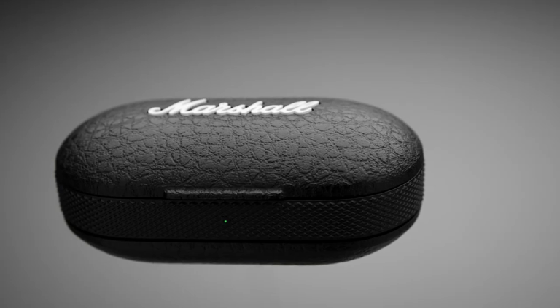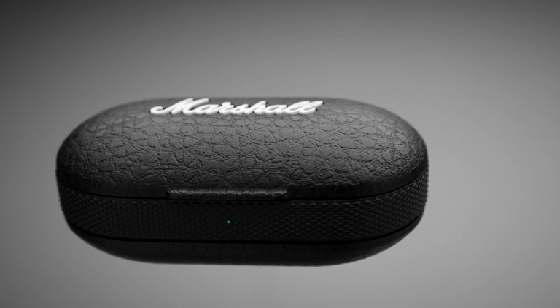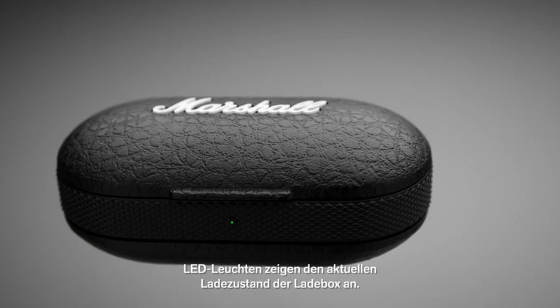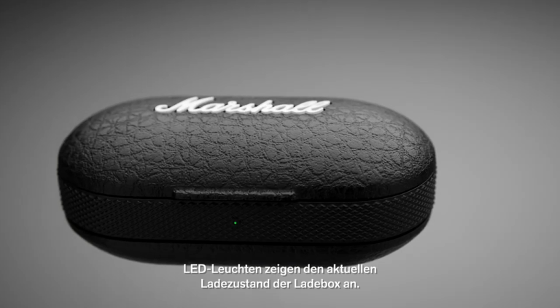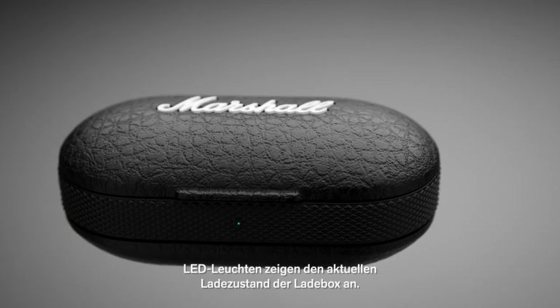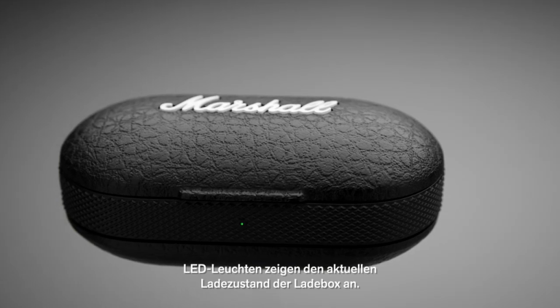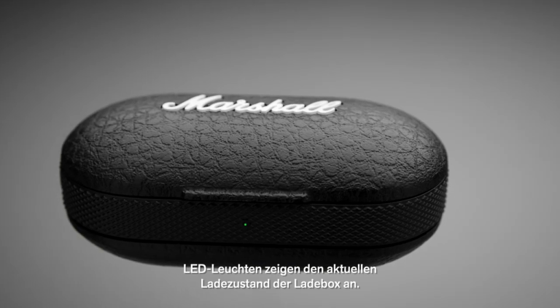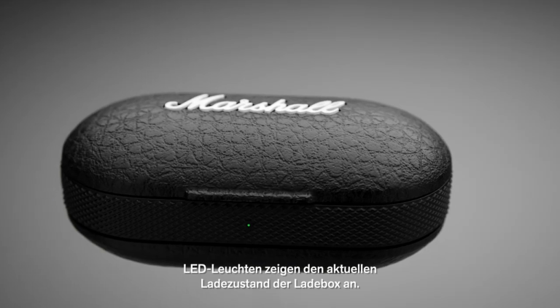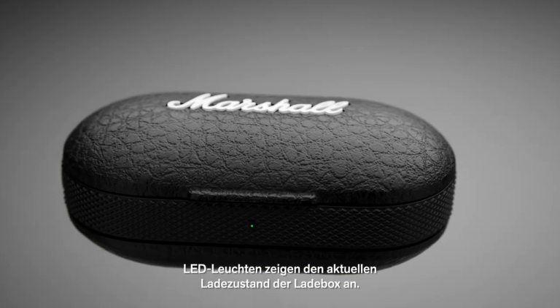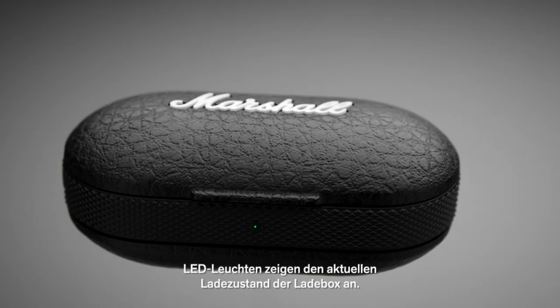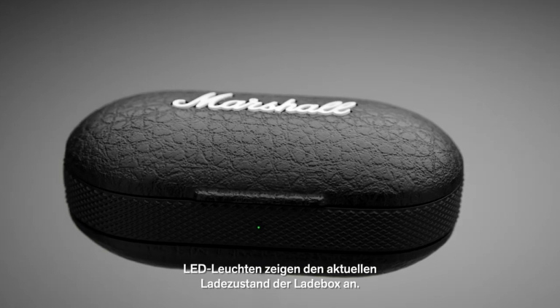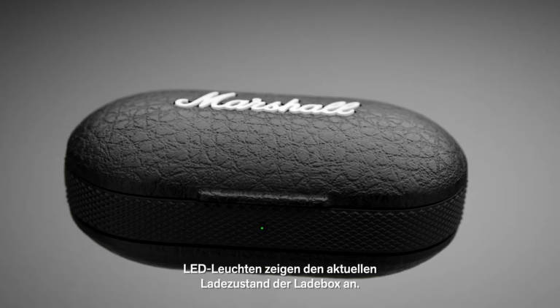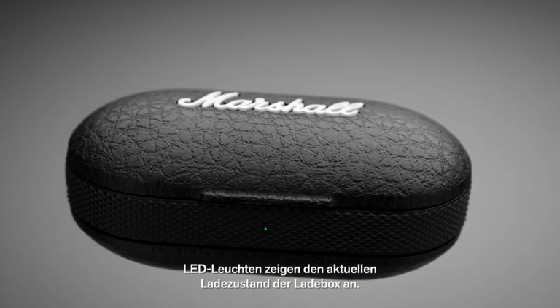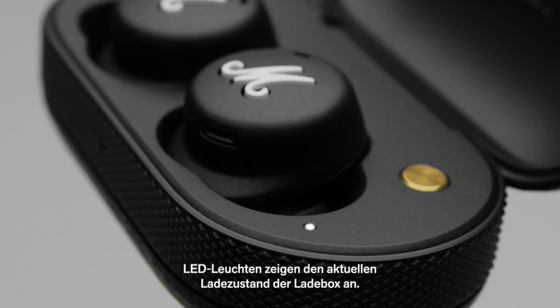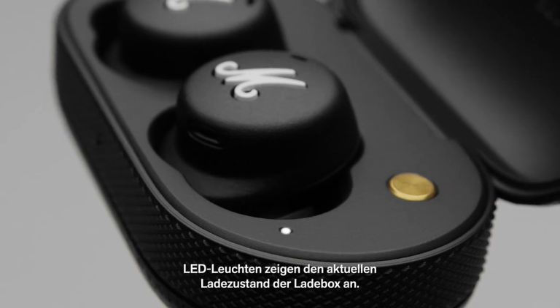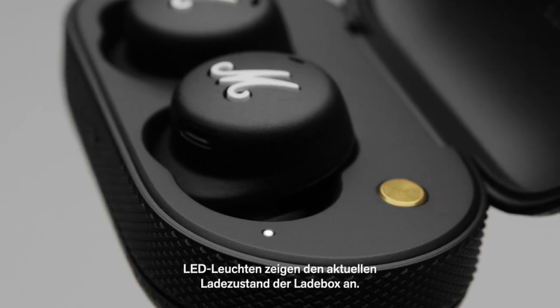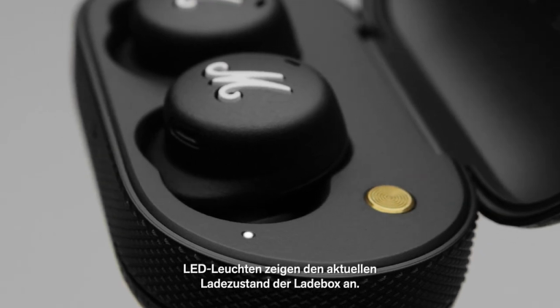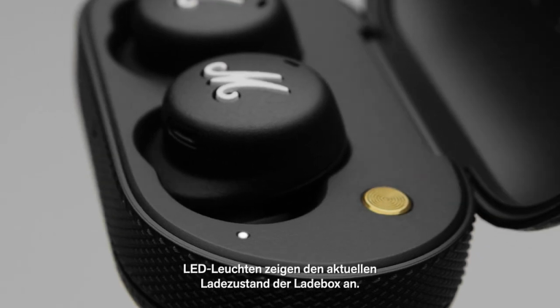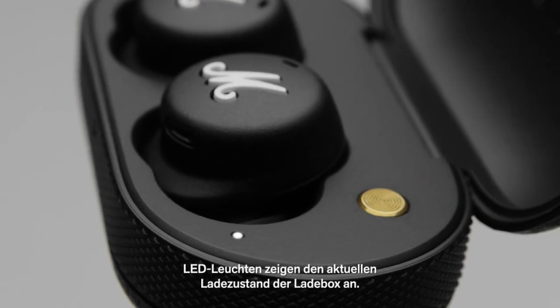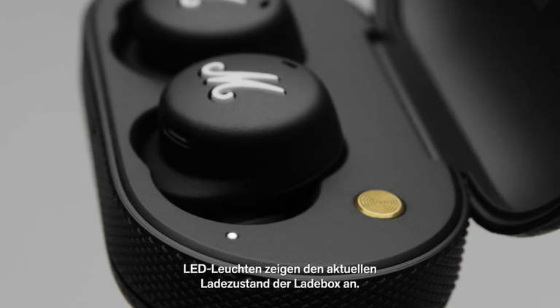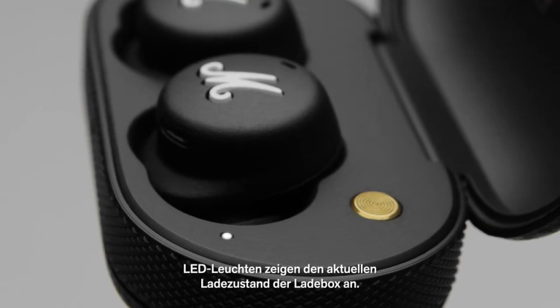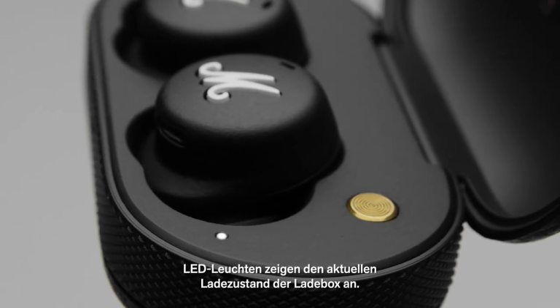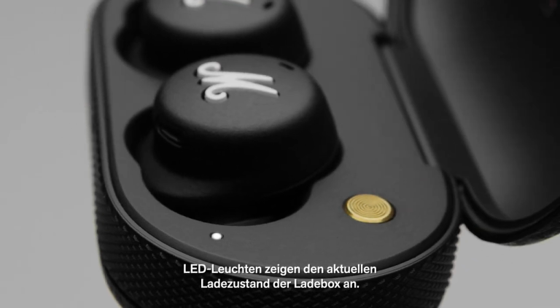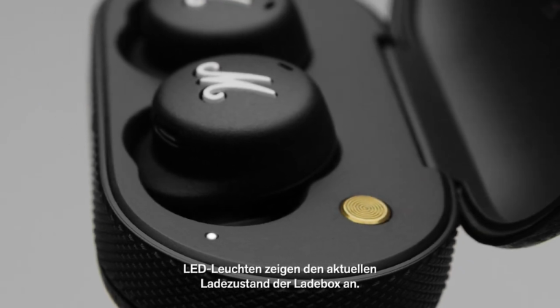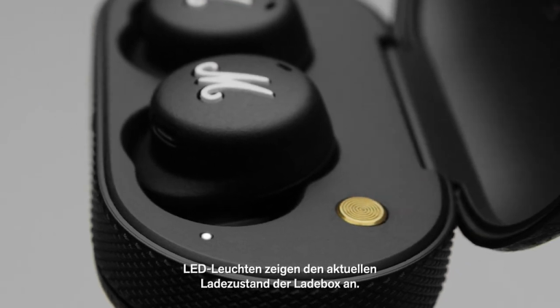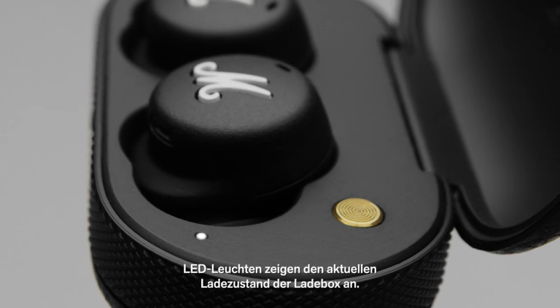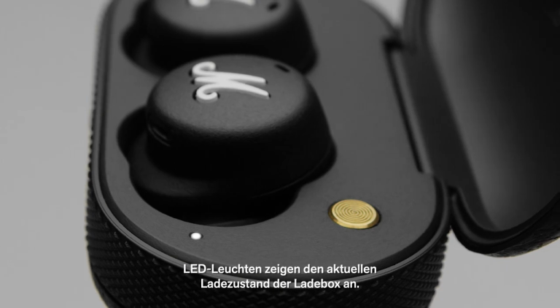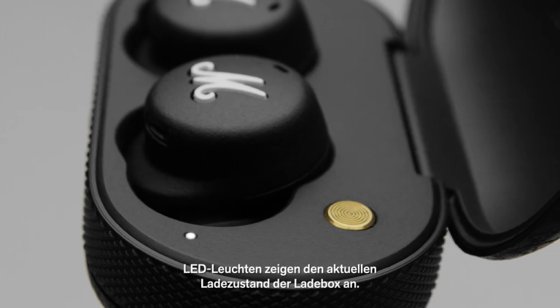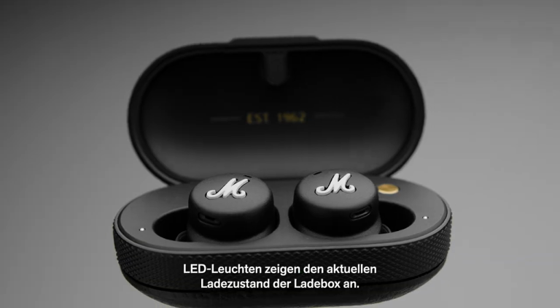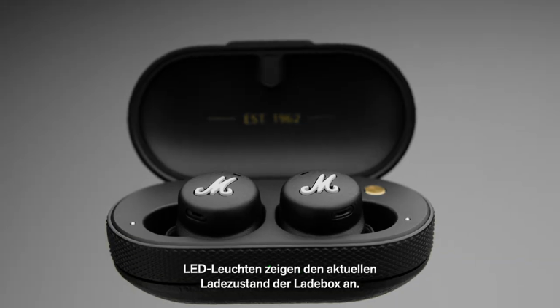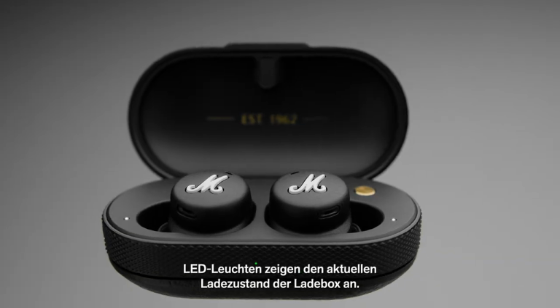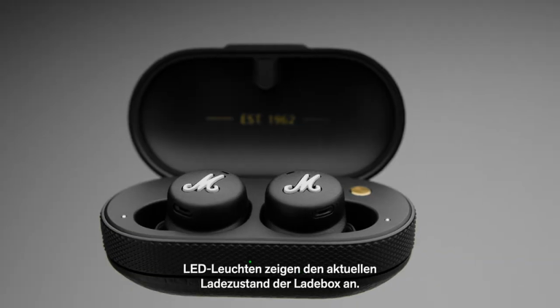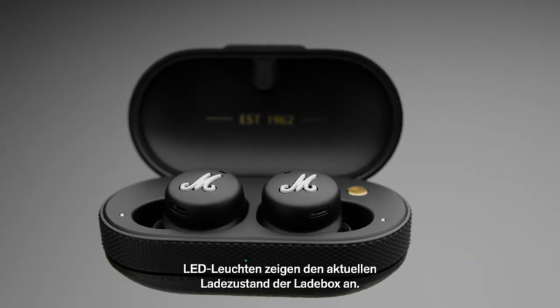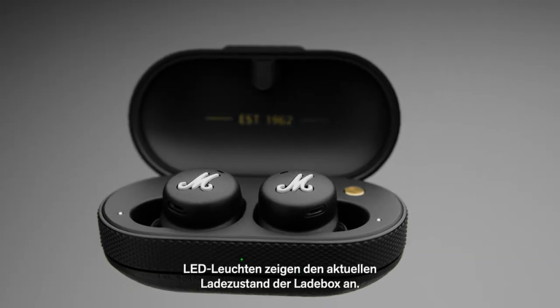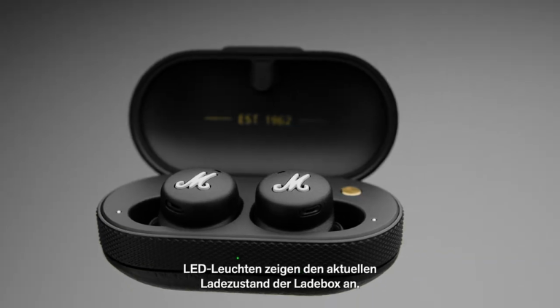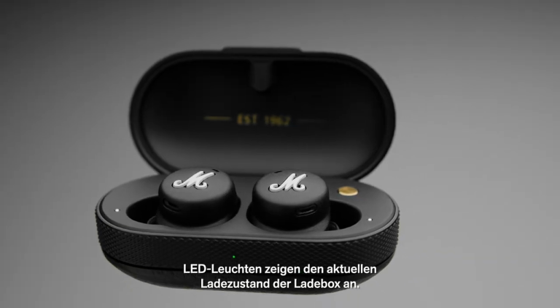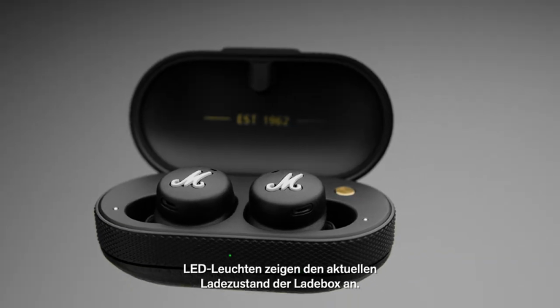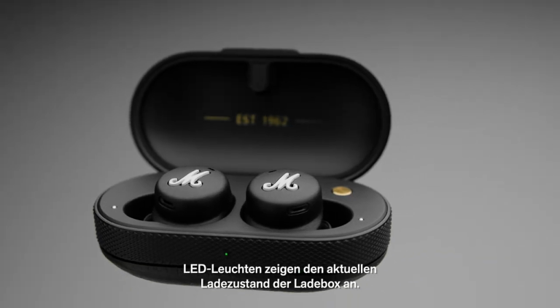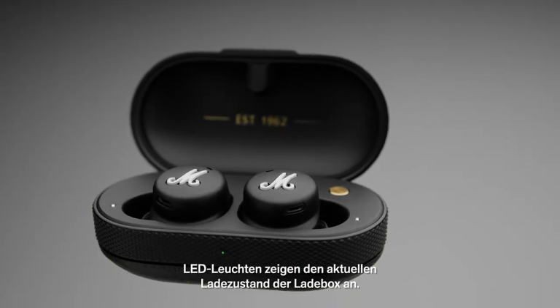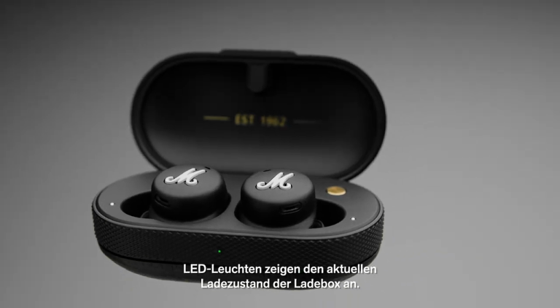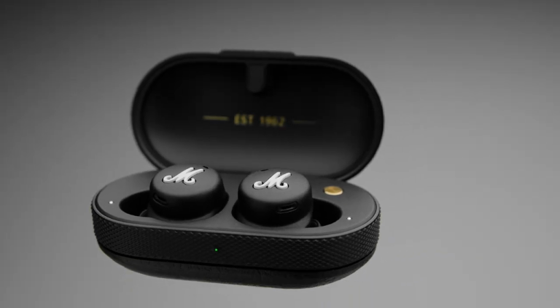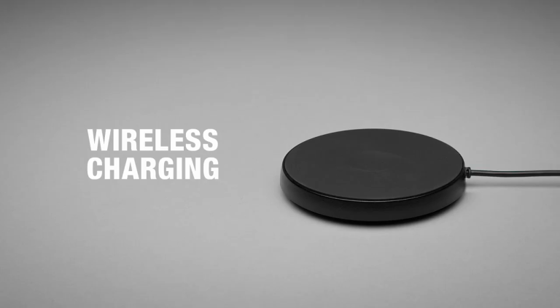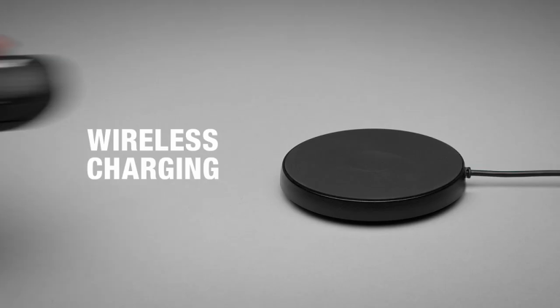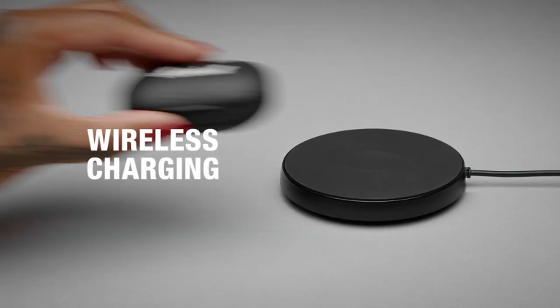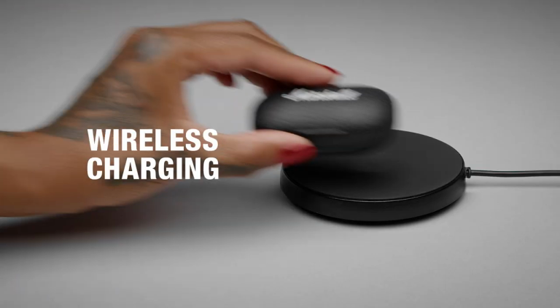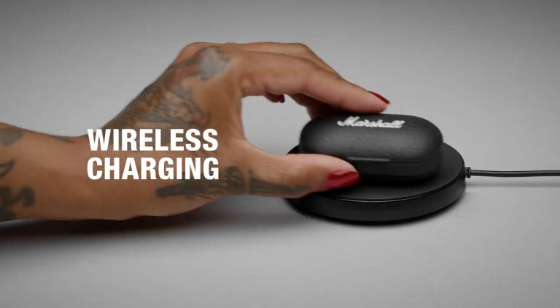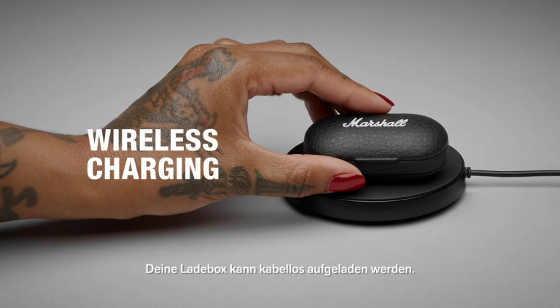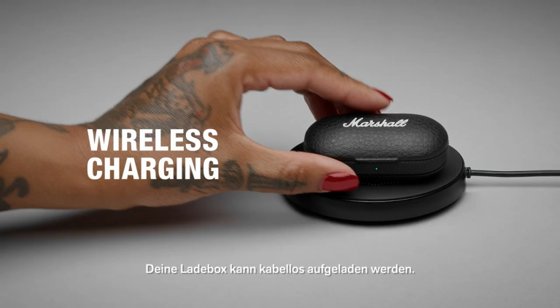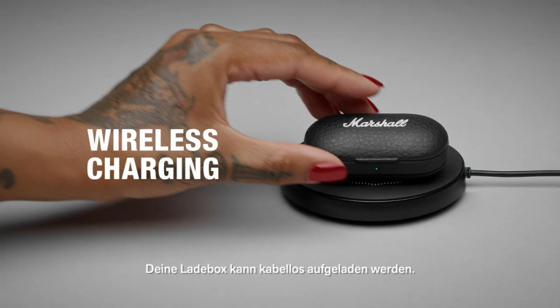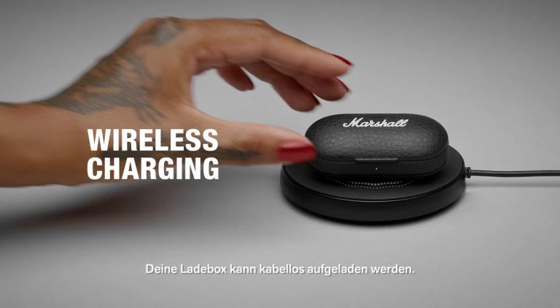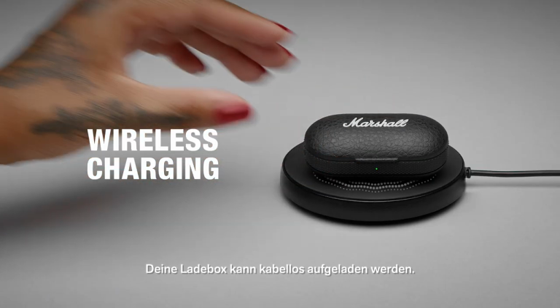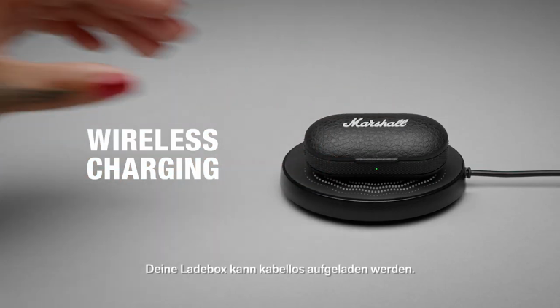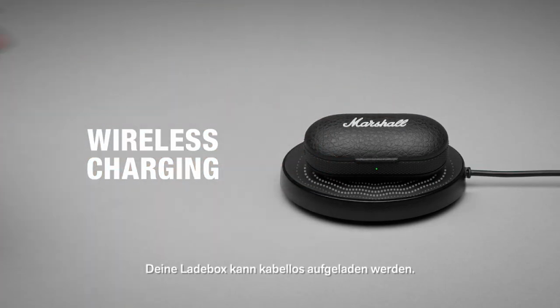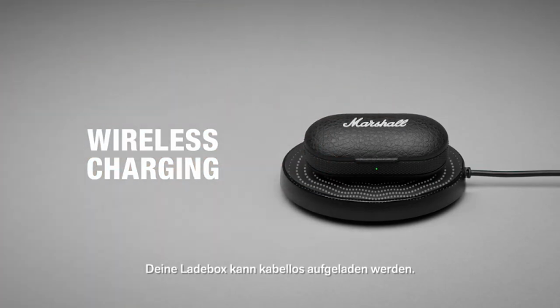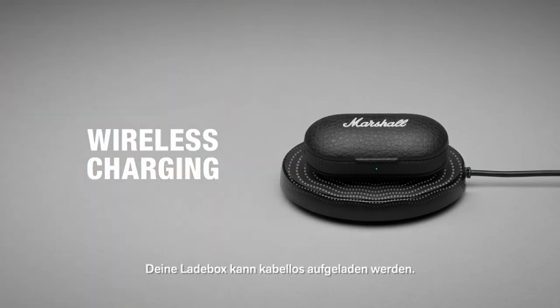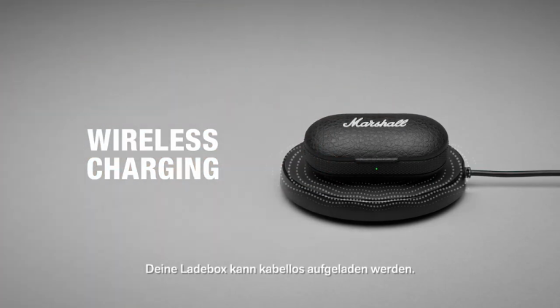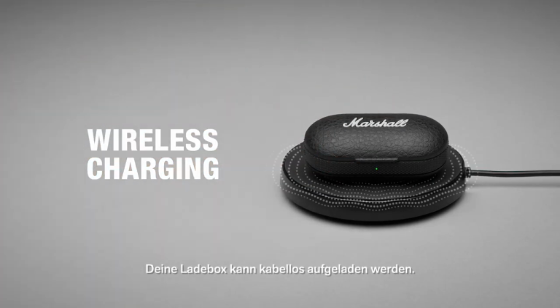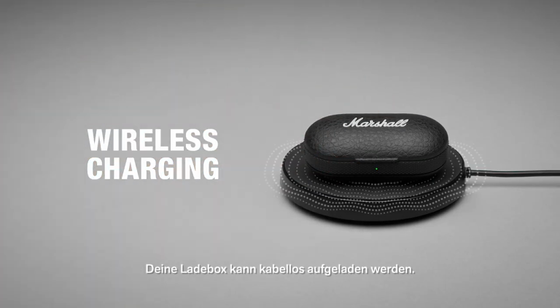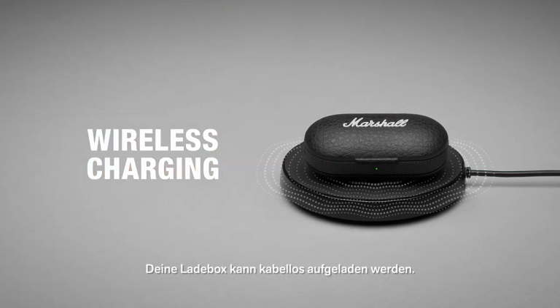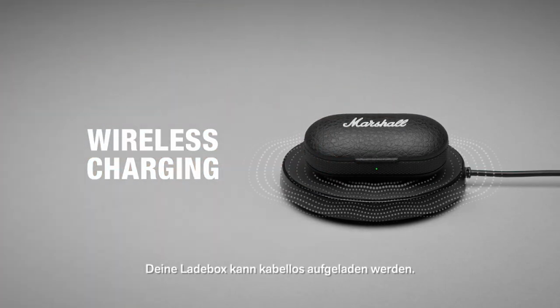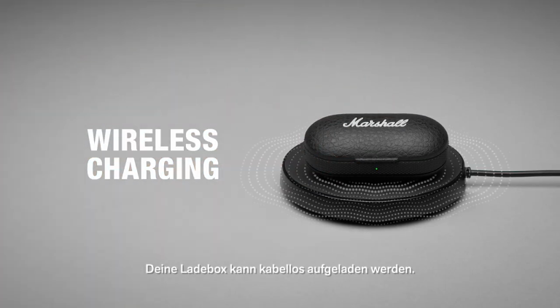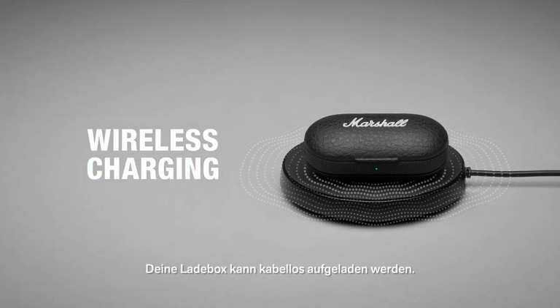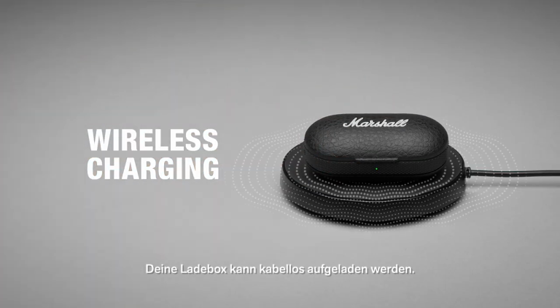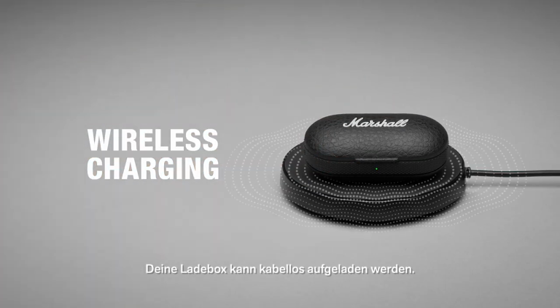LED lights display the current battery level of the charging case, as well as each earbud. Your charging case can be charged wirelessly.